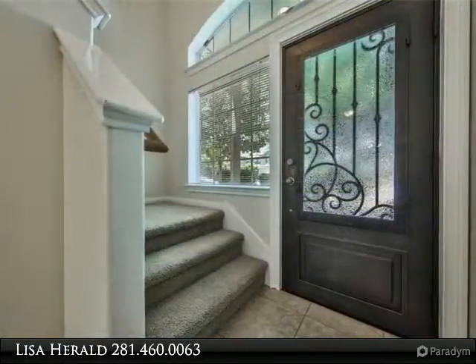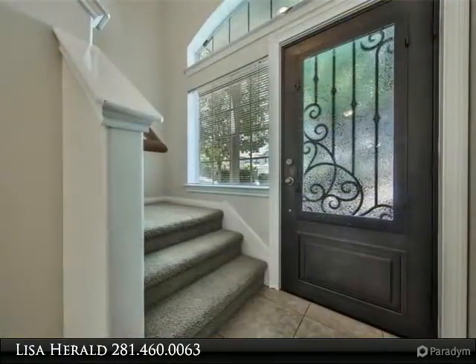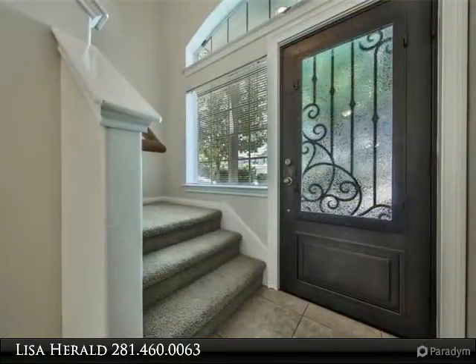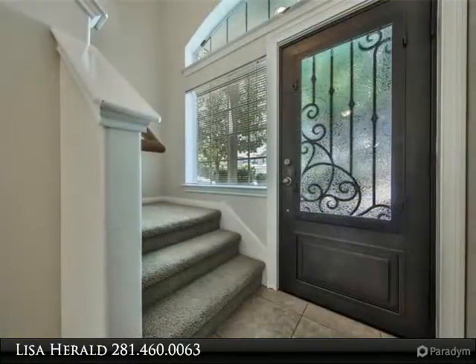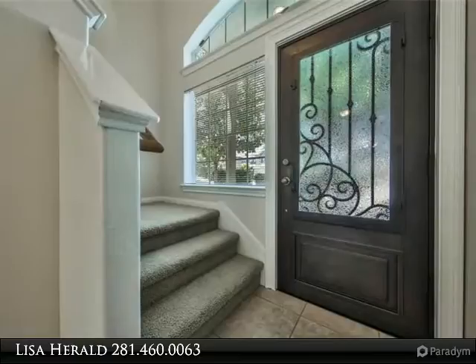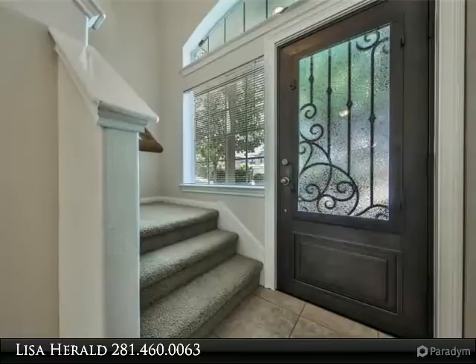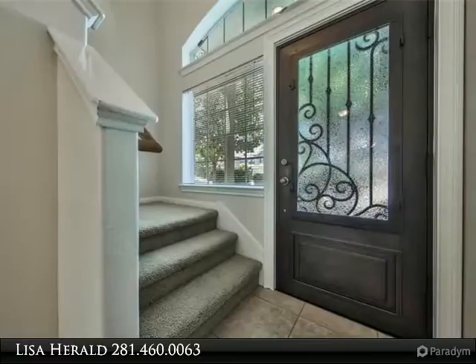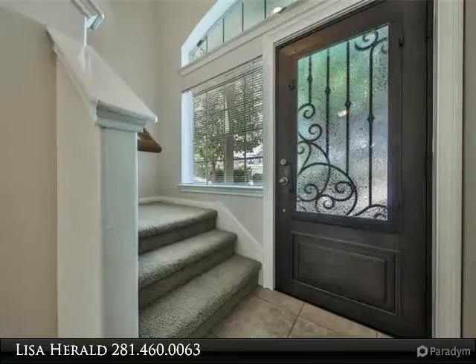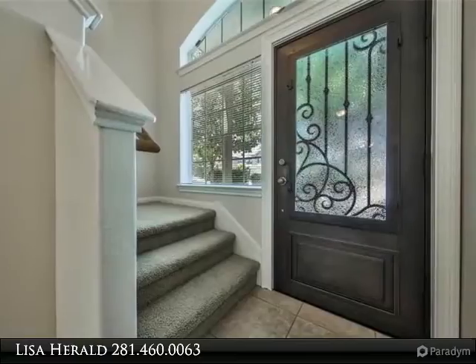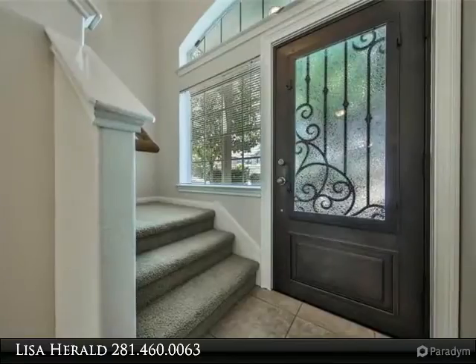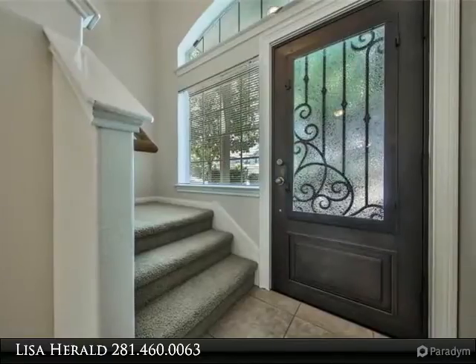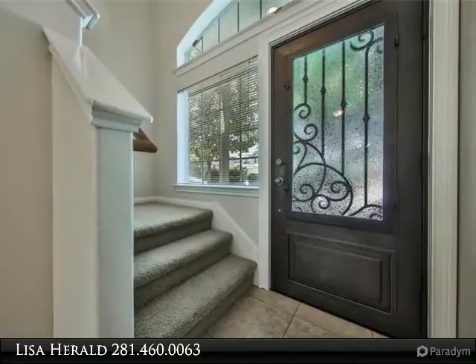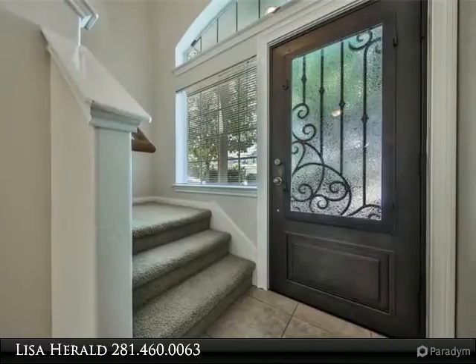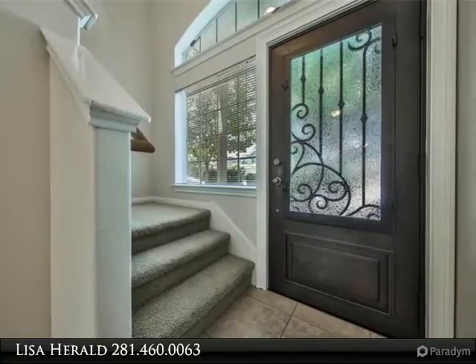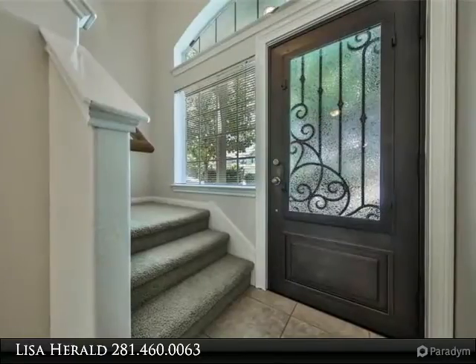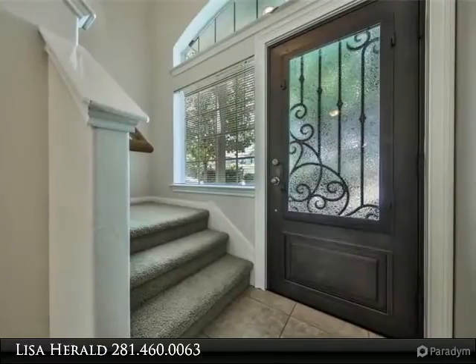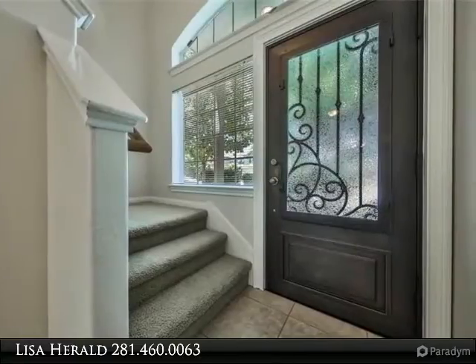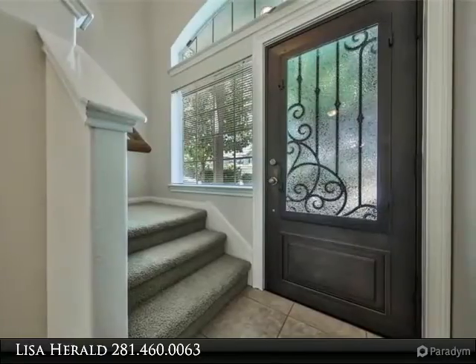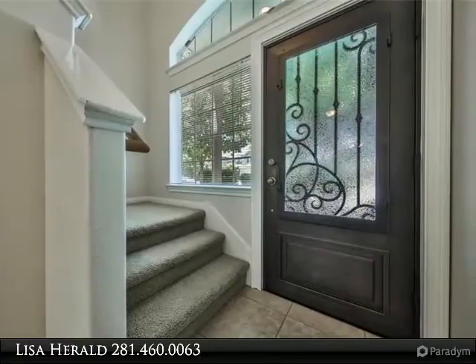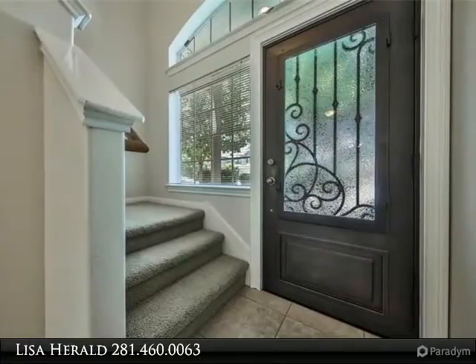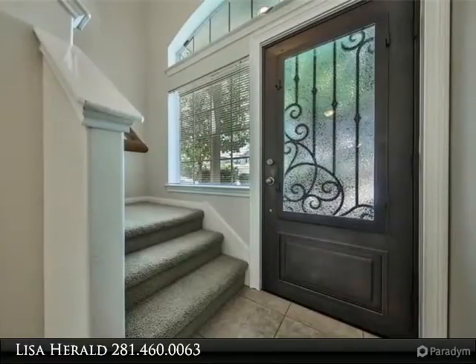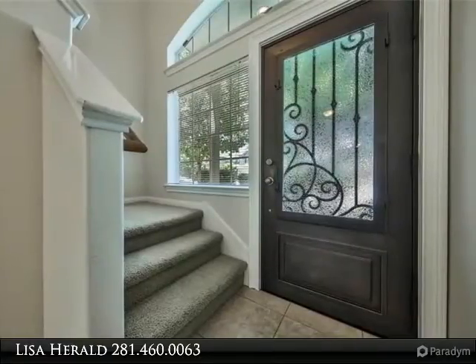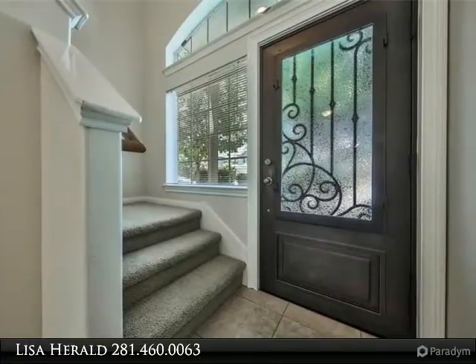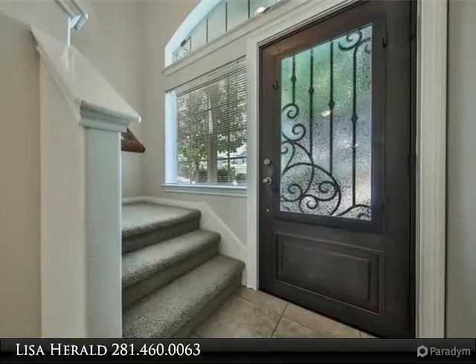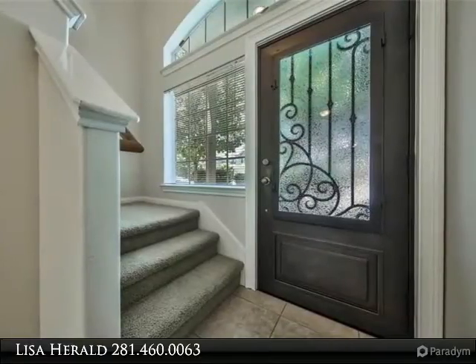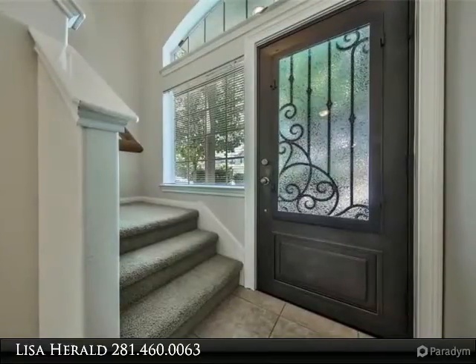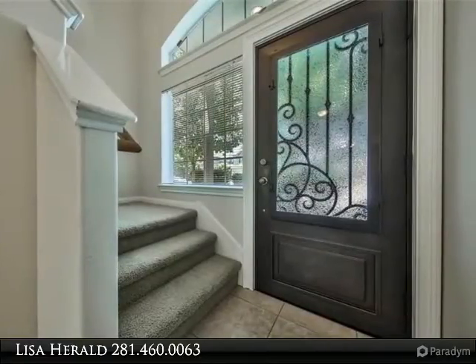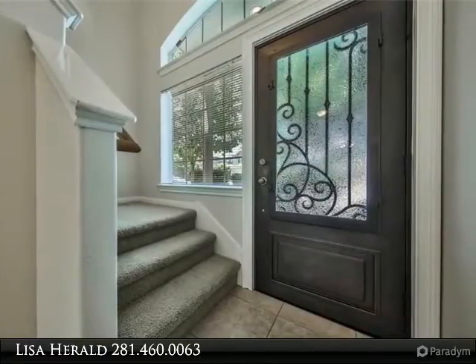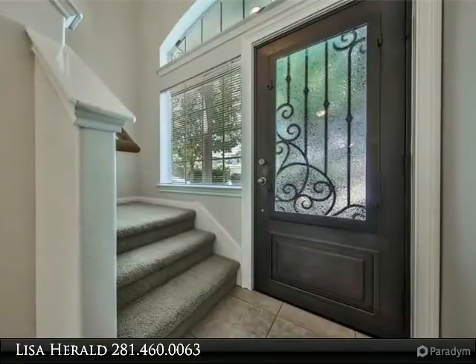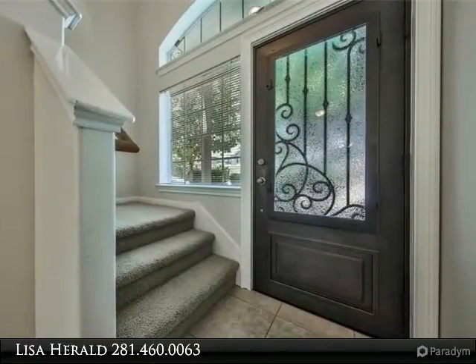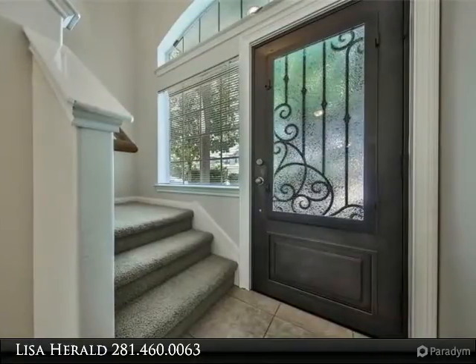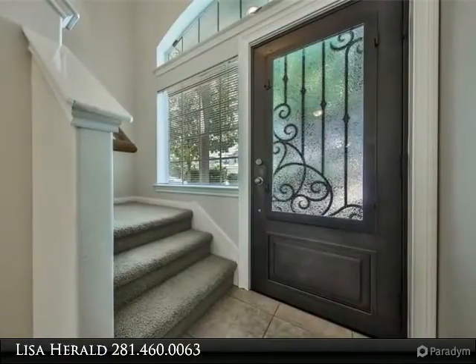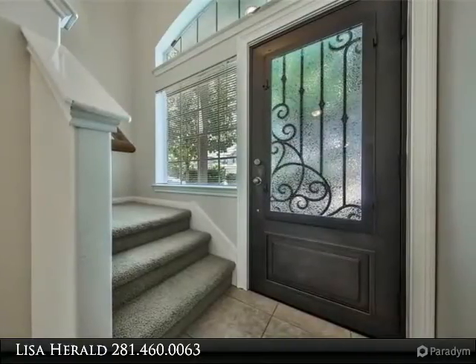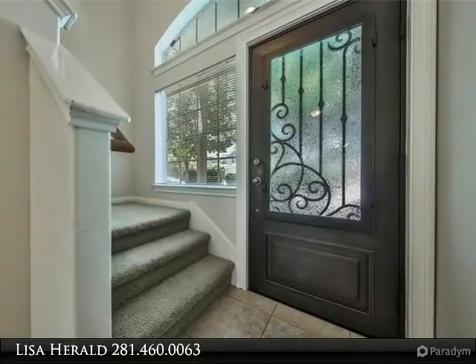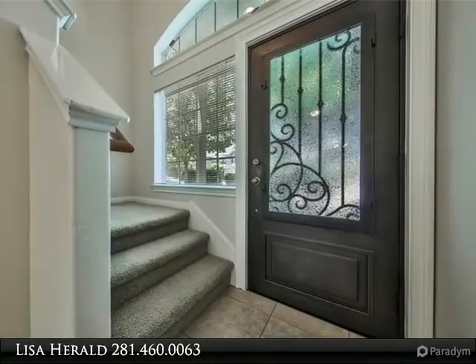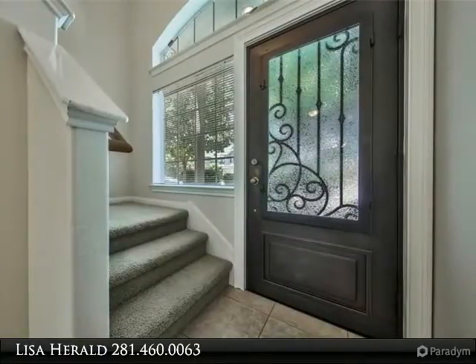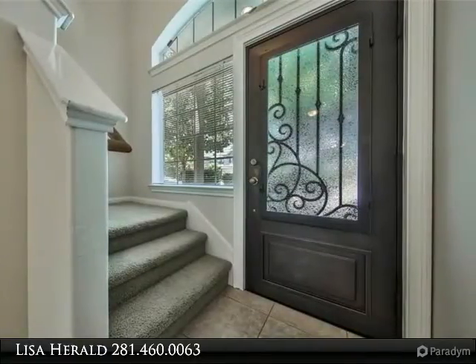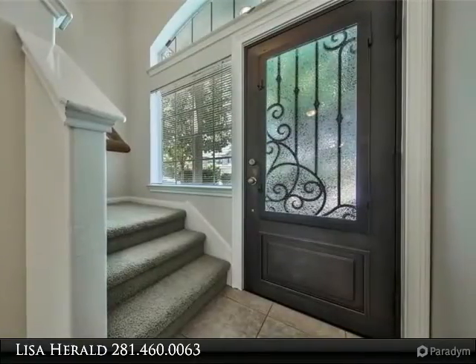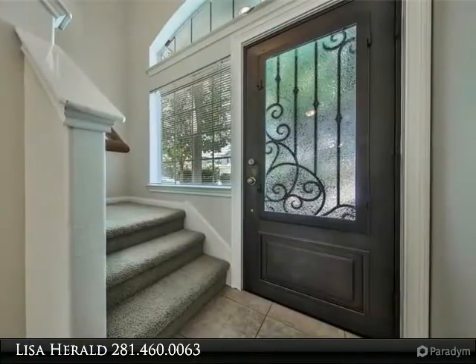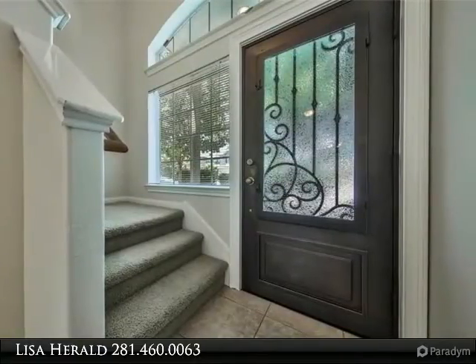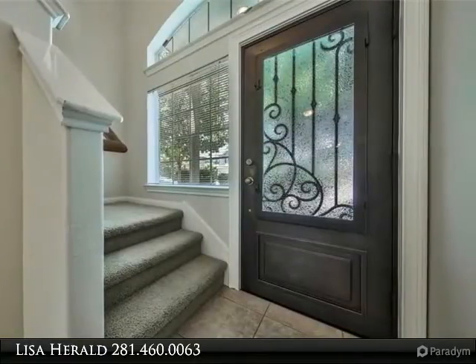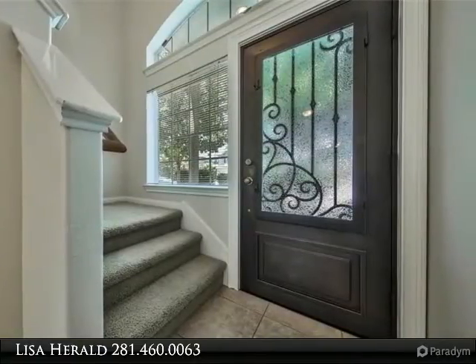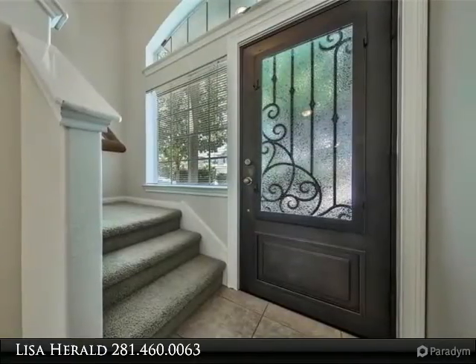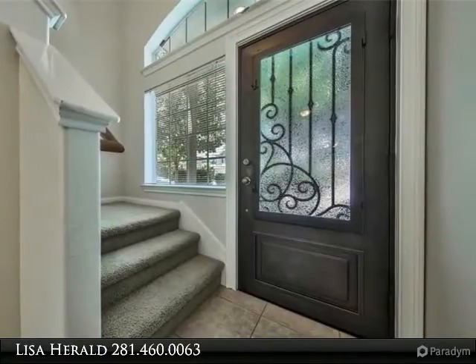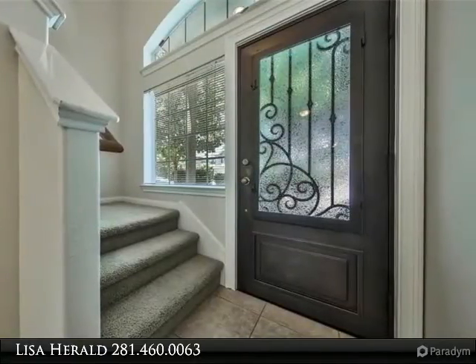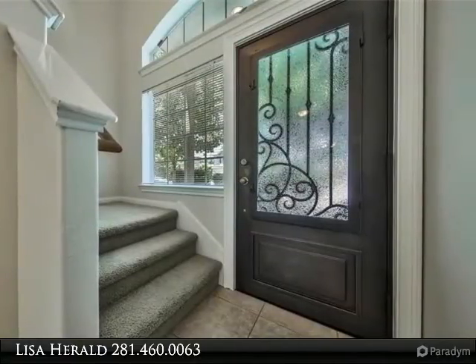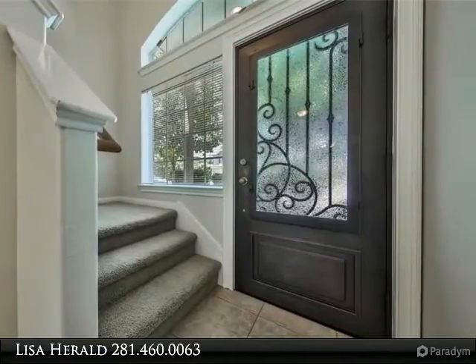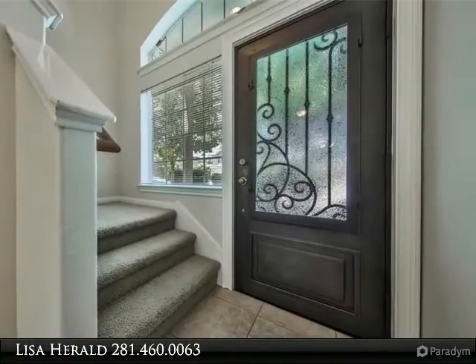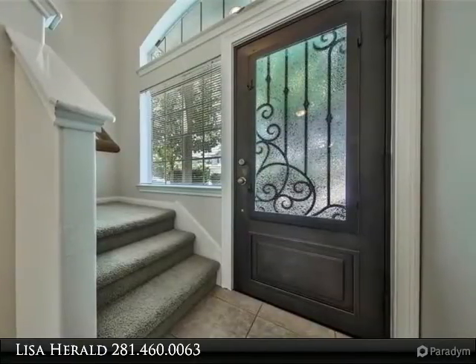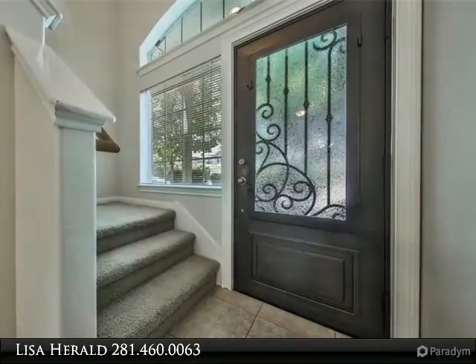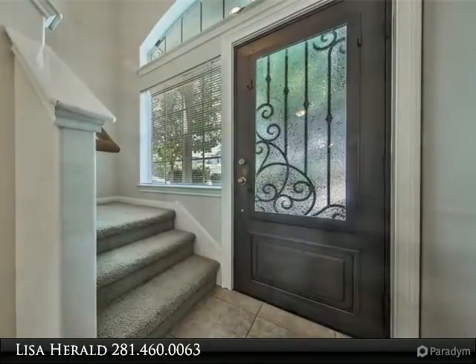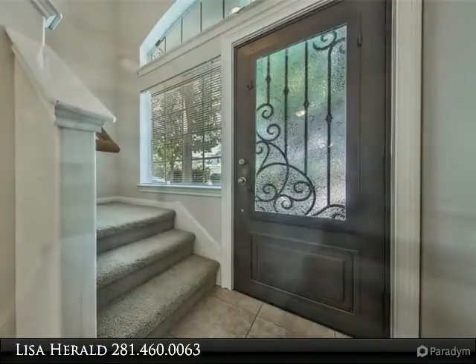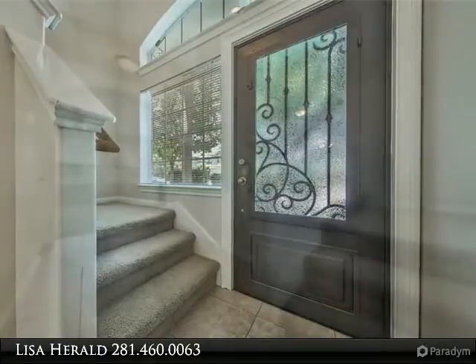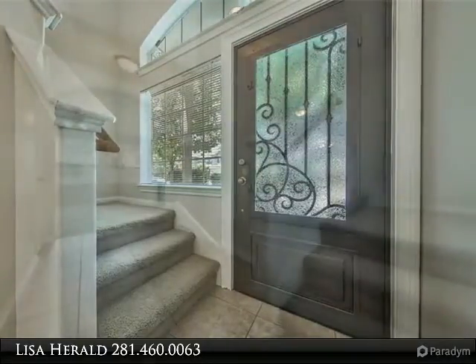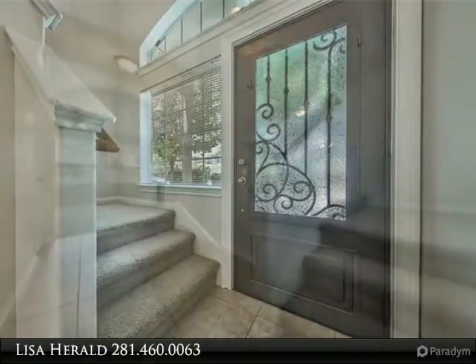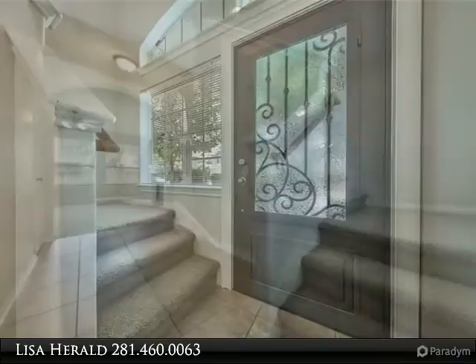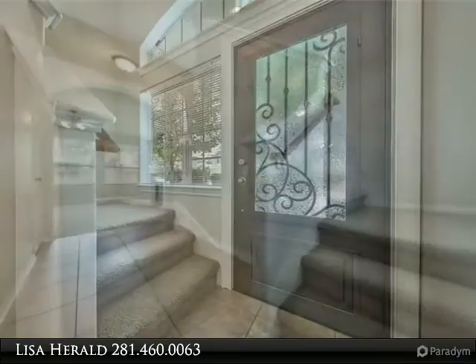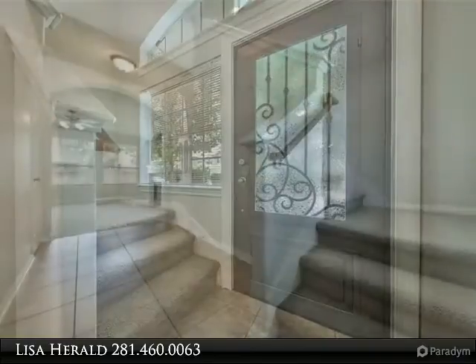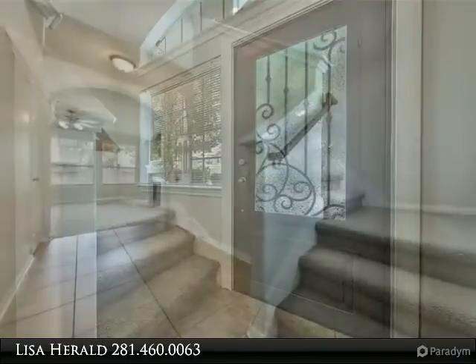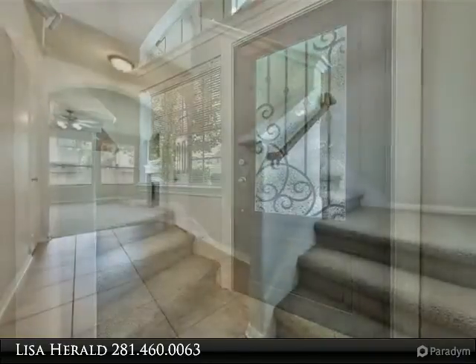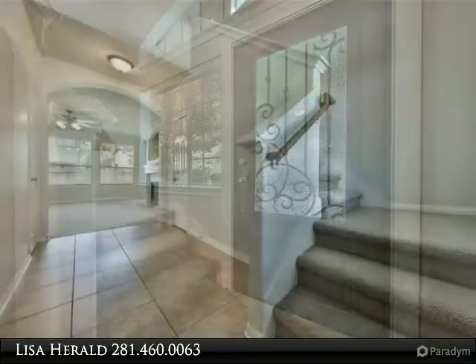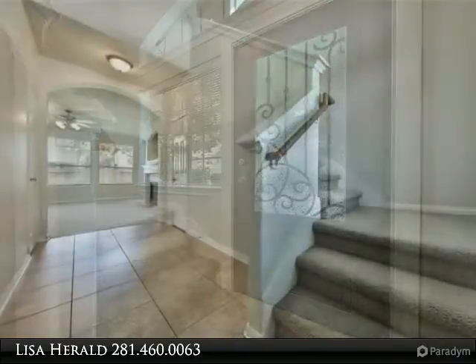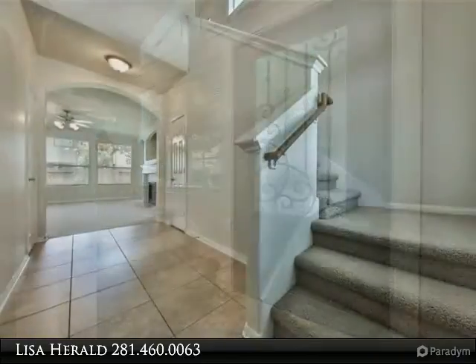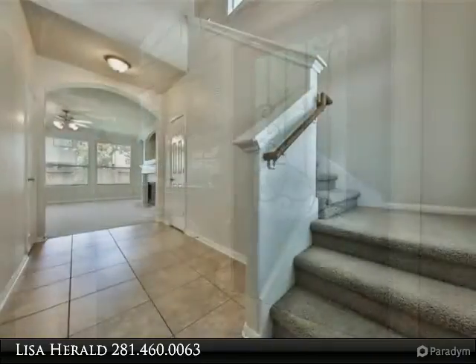Front yard, backyard fenced, large kitchen, breakfast bar, ceiling fans, alarm system.